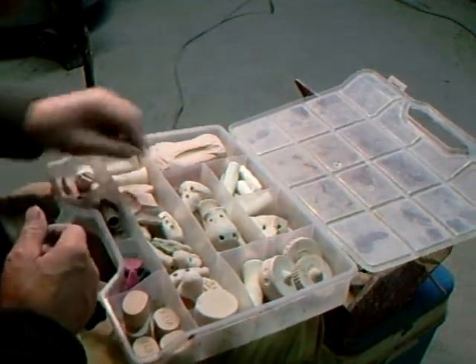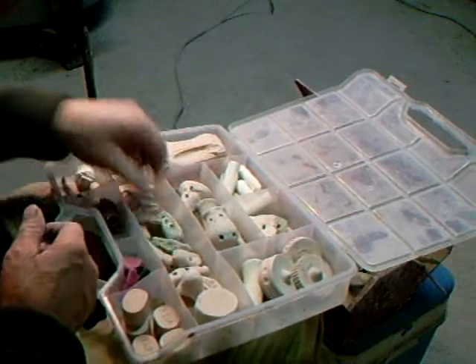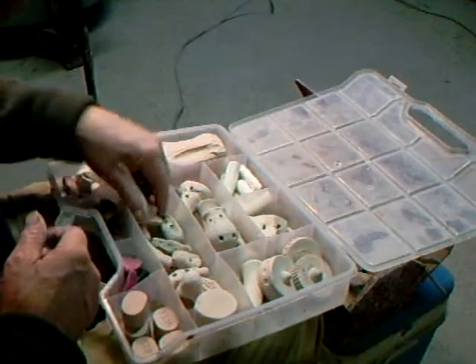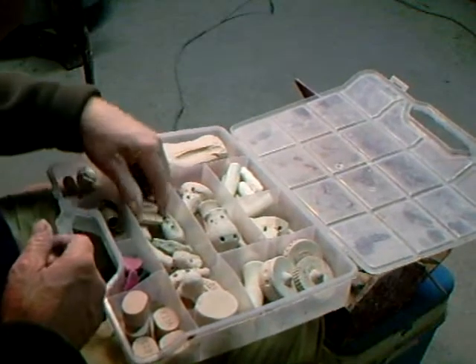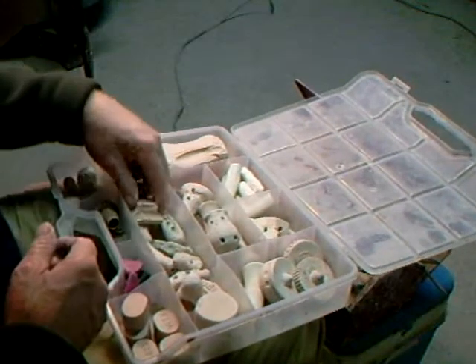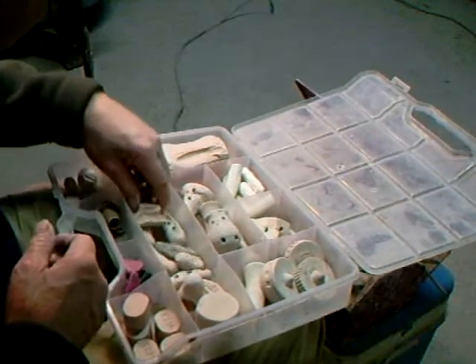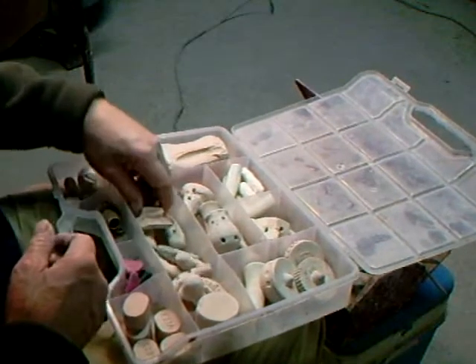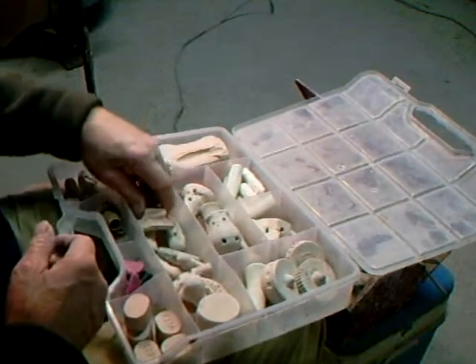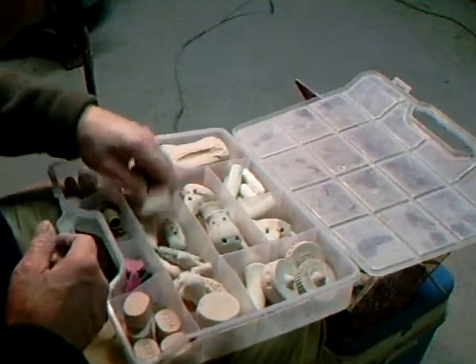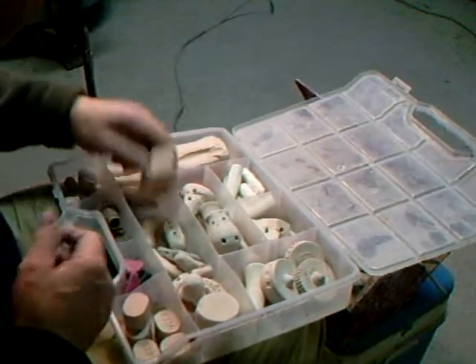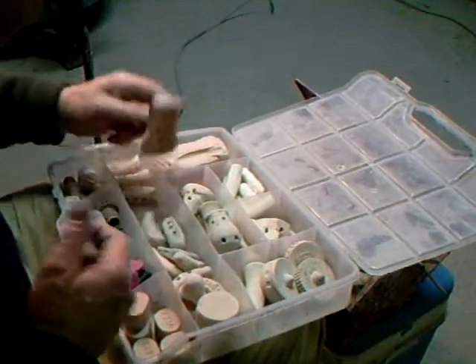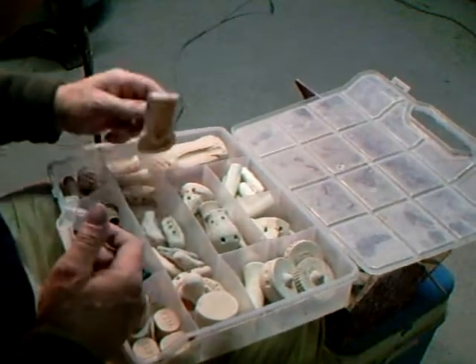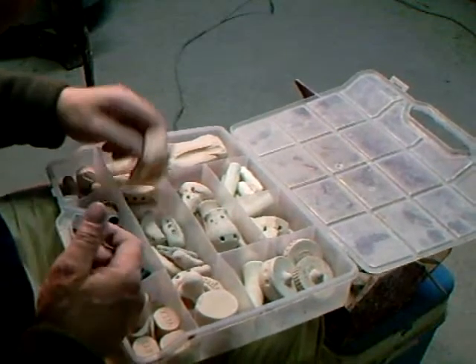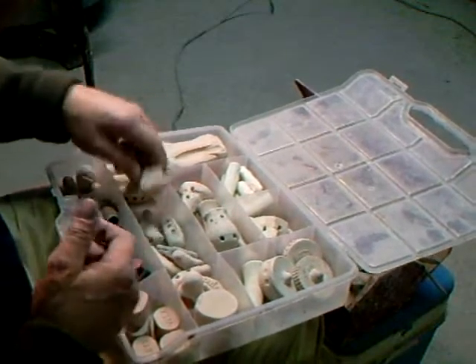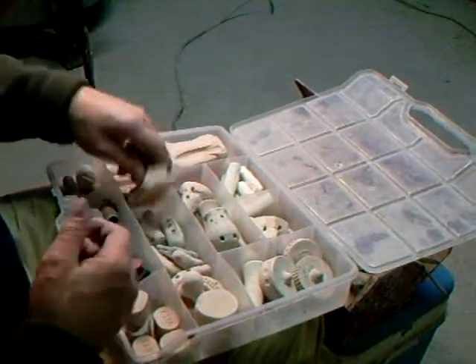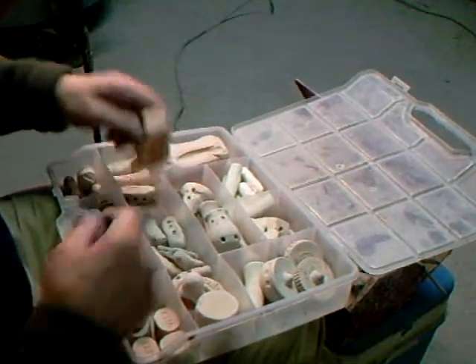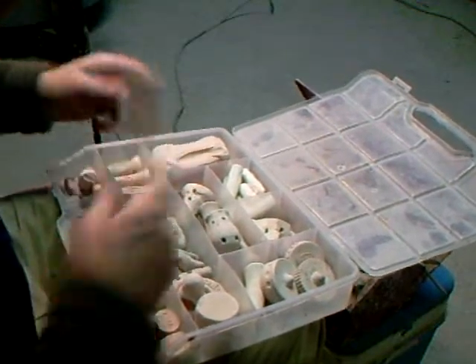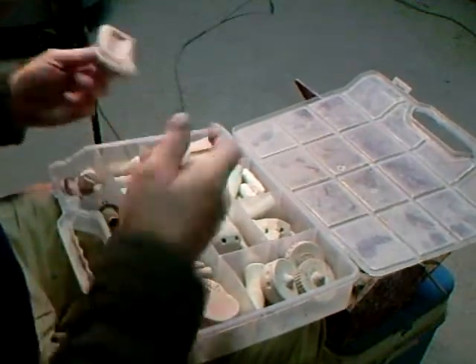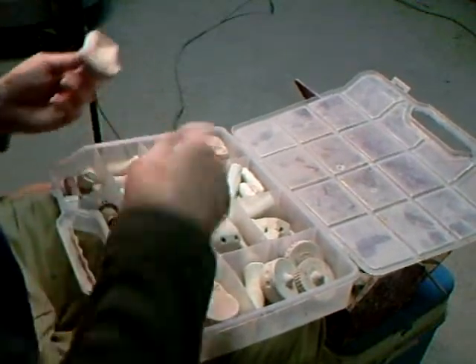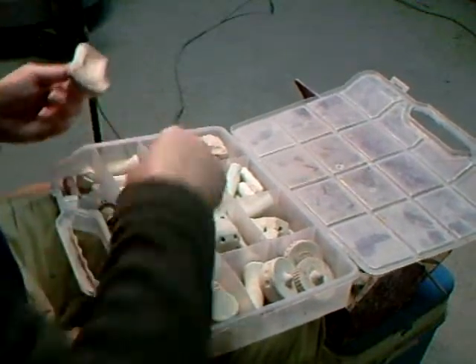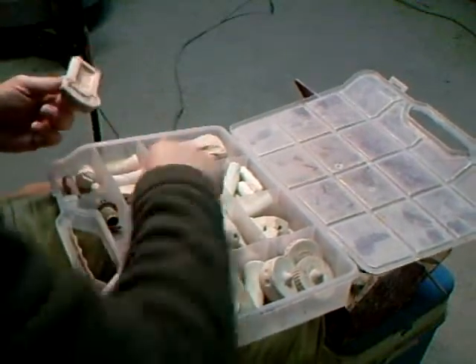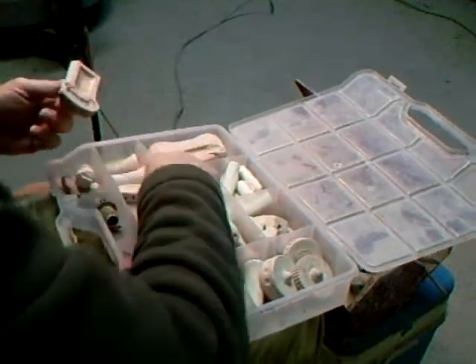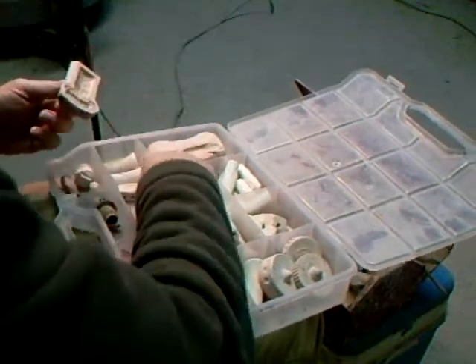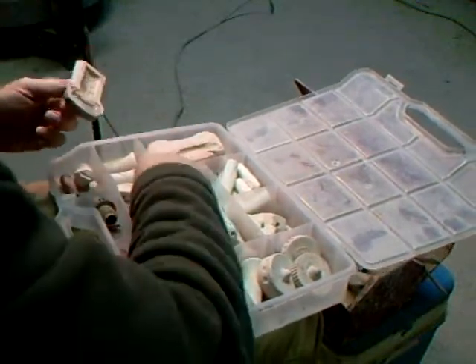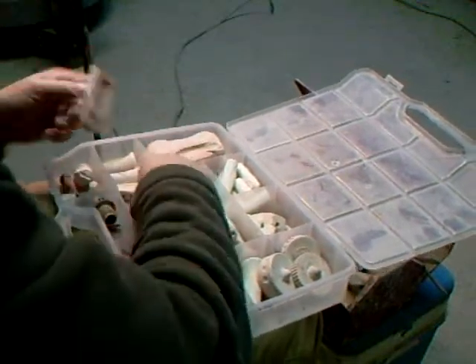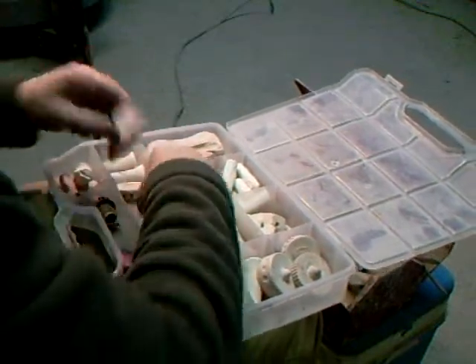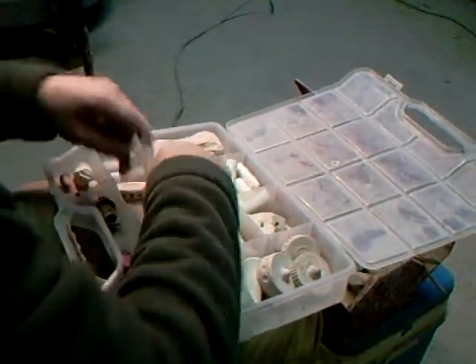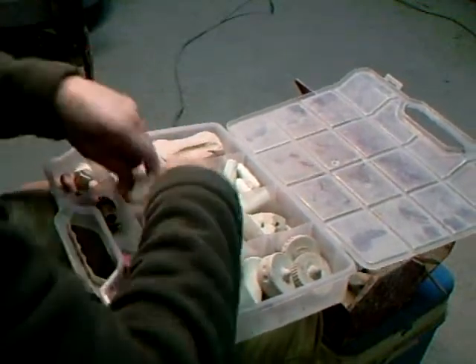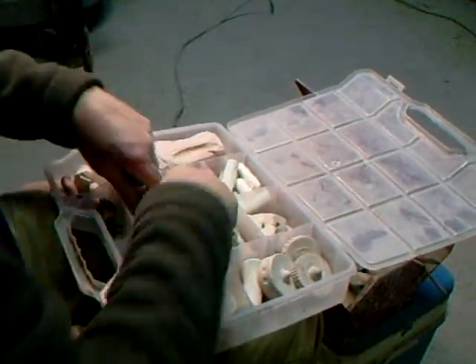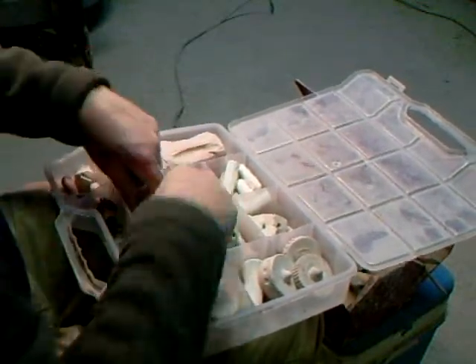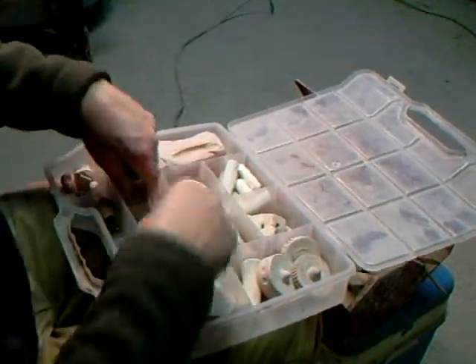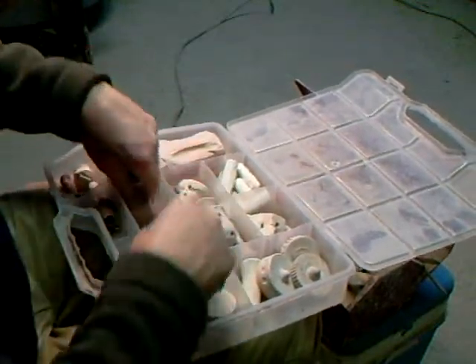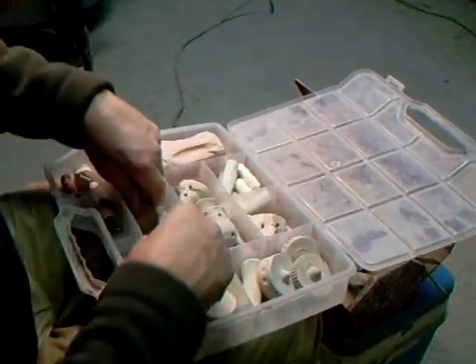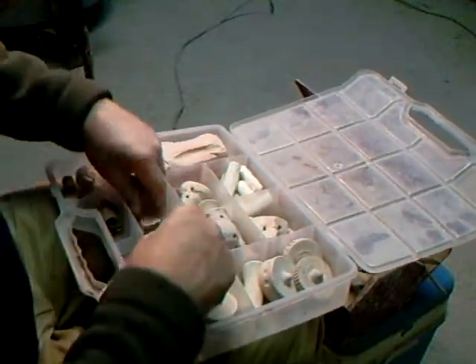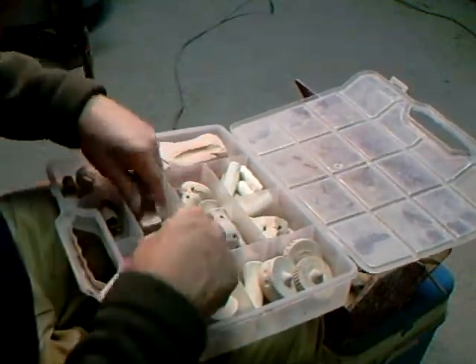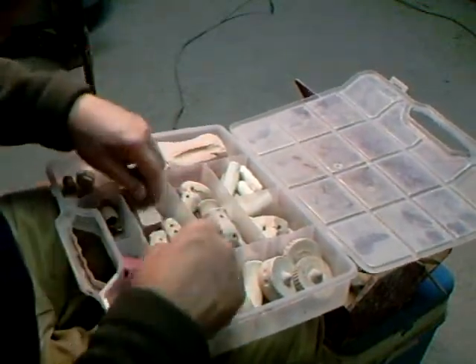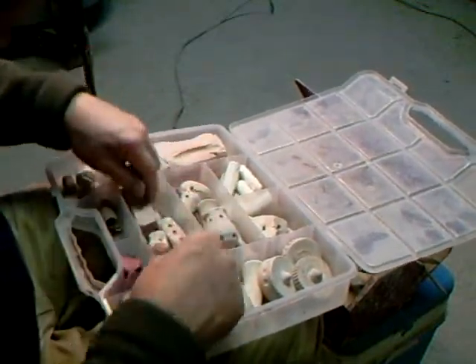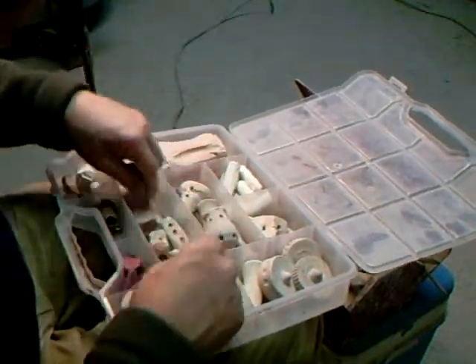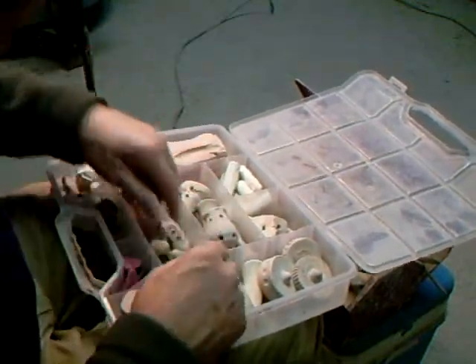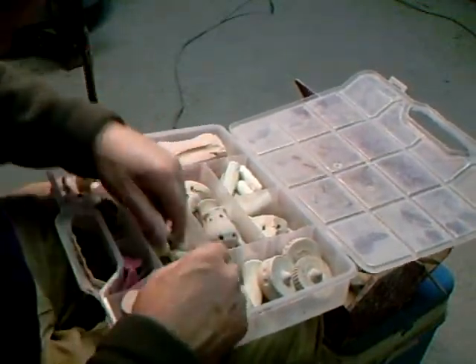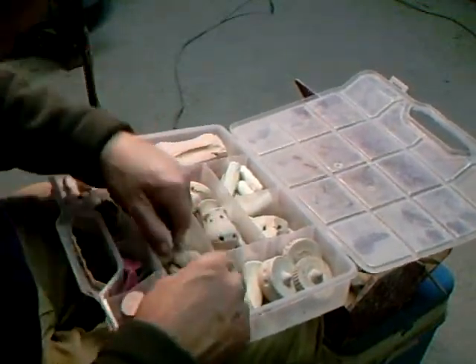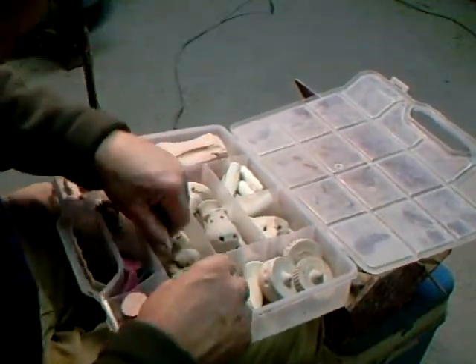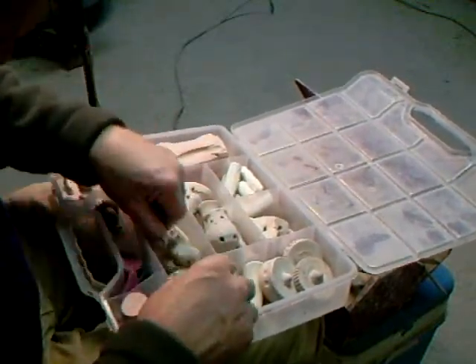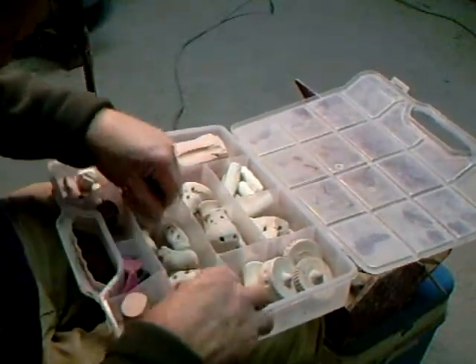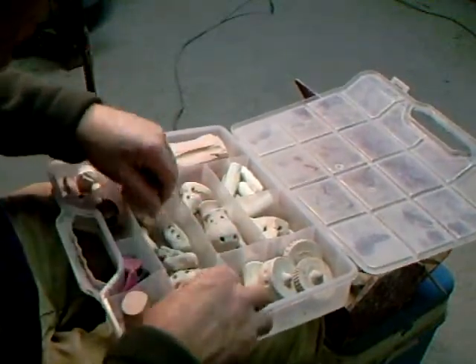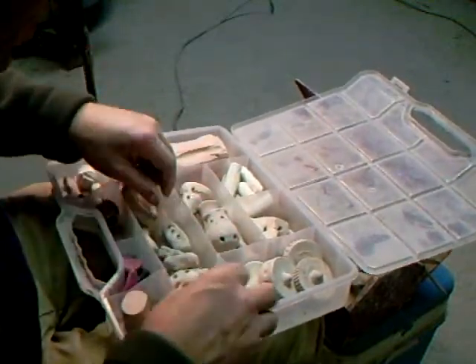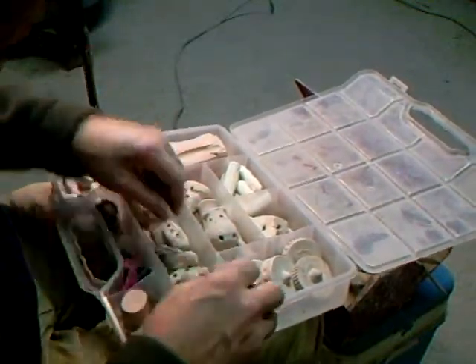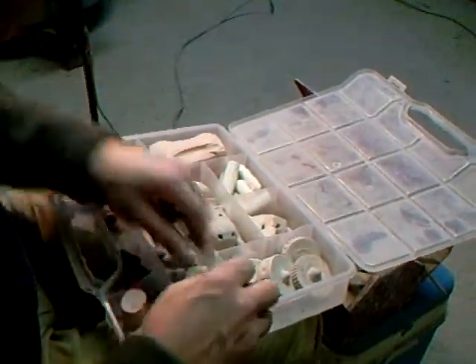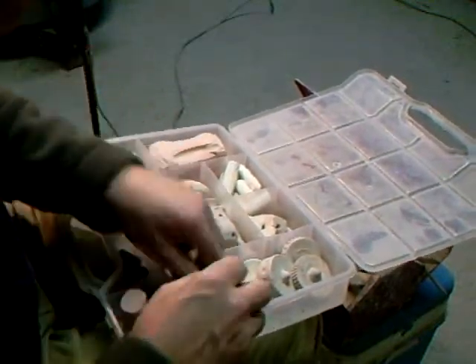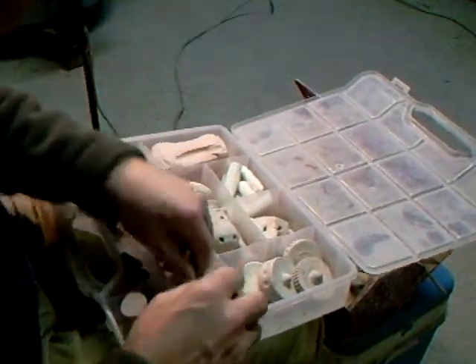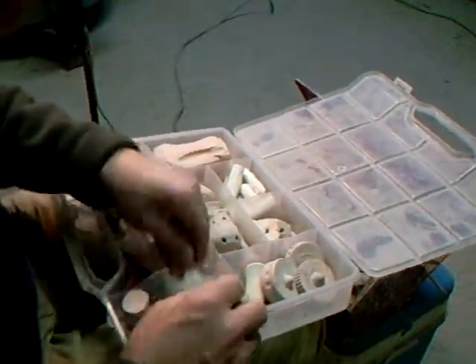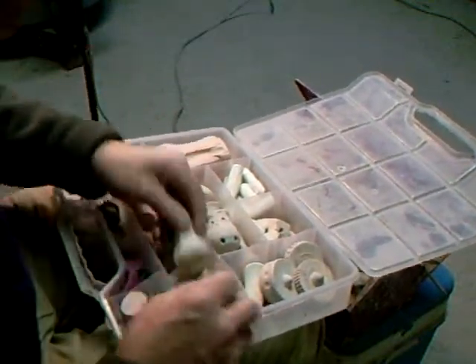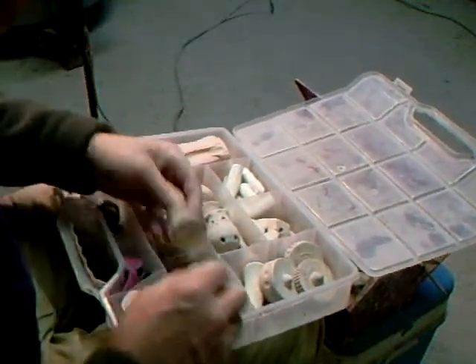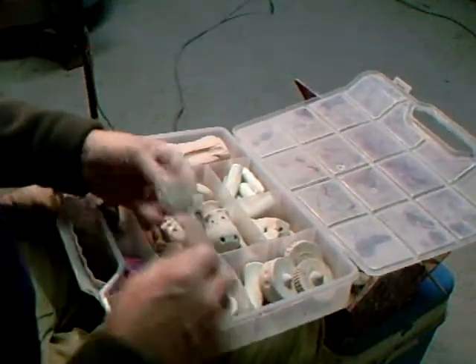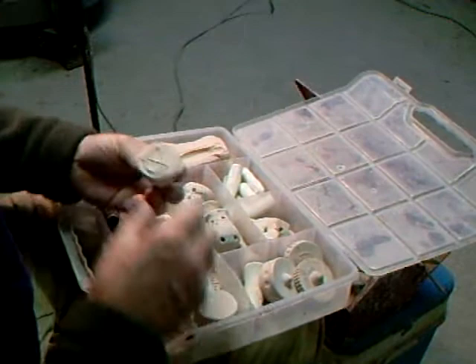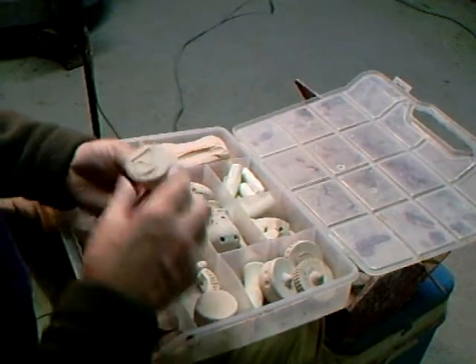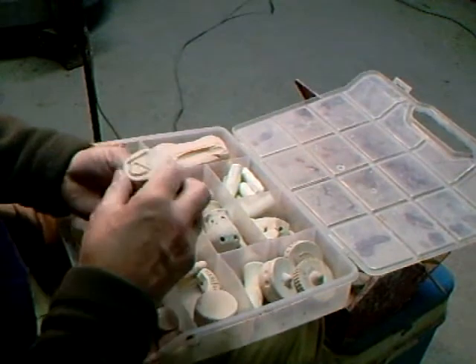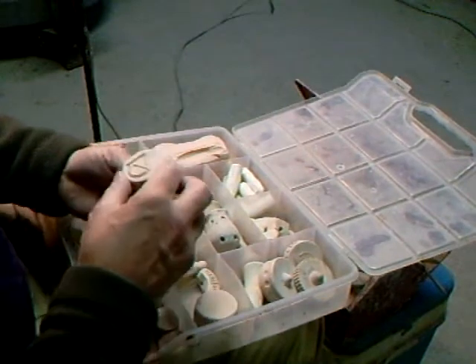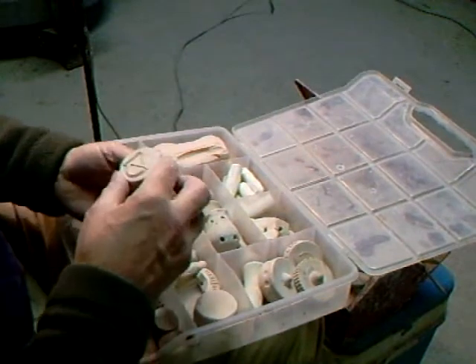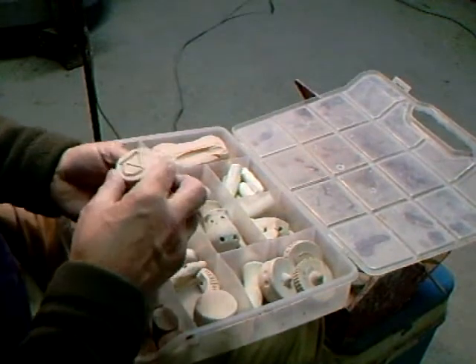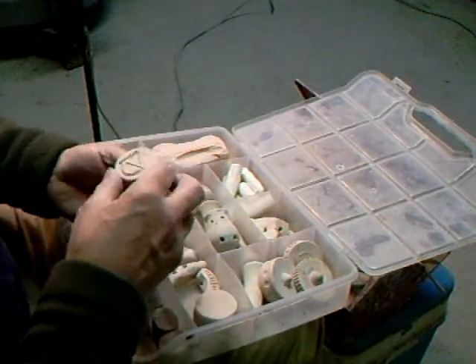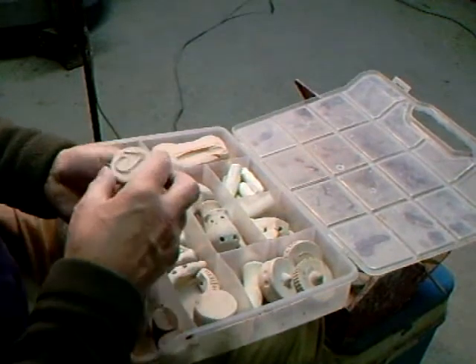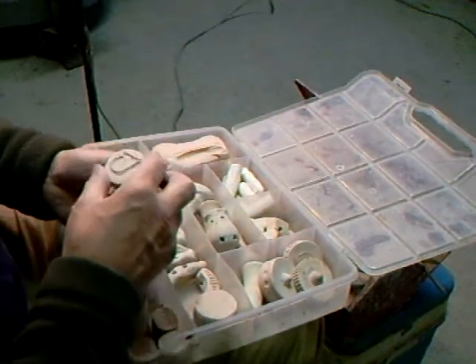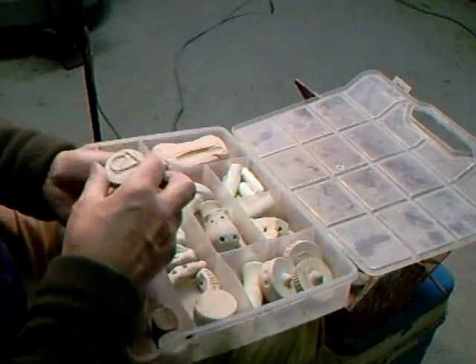There you go — improvise. If there isn't a way, we'll make a way.